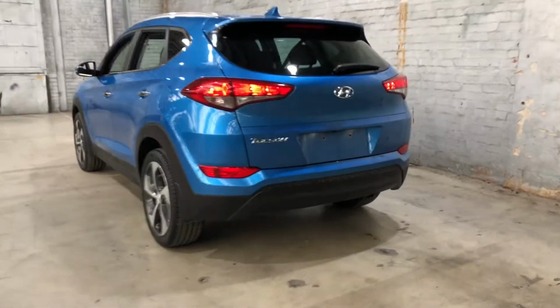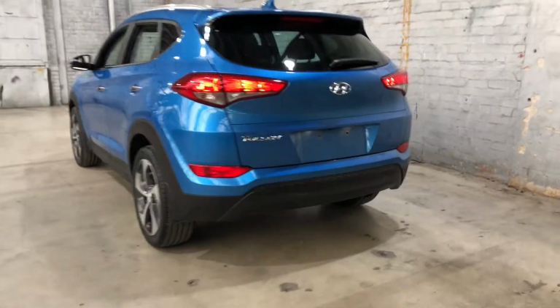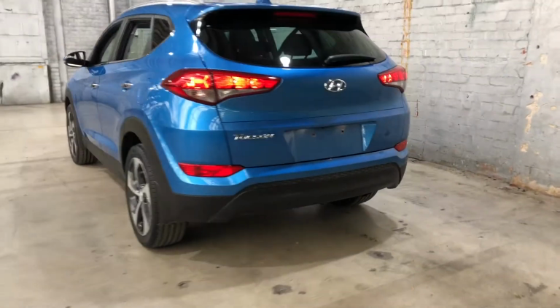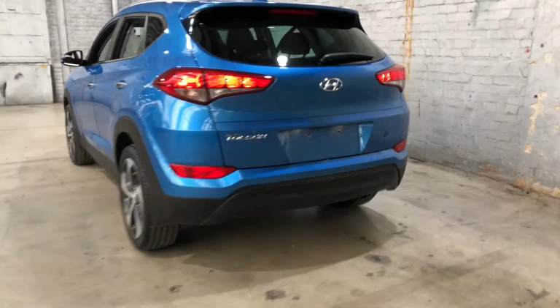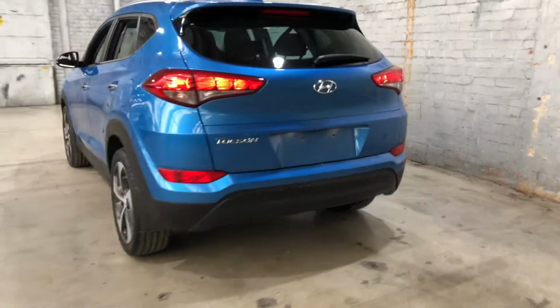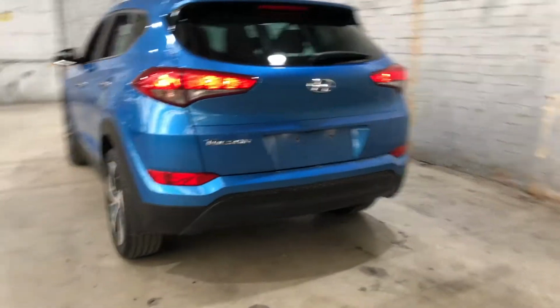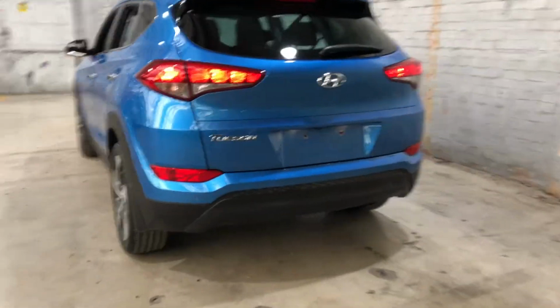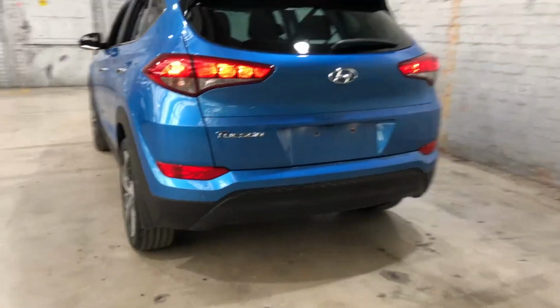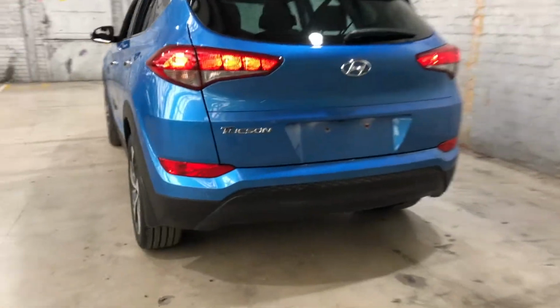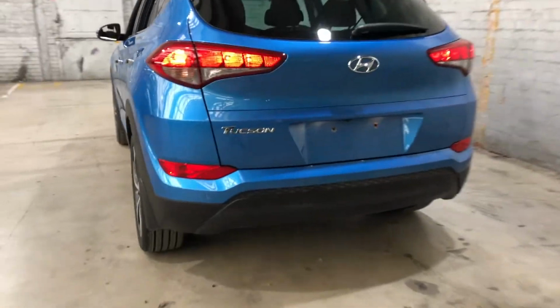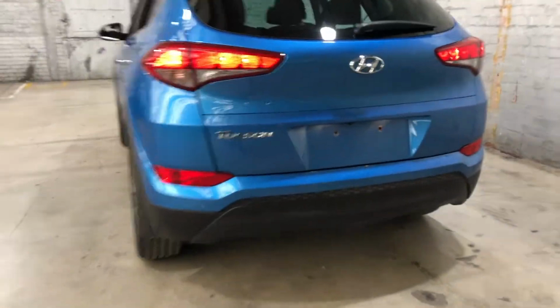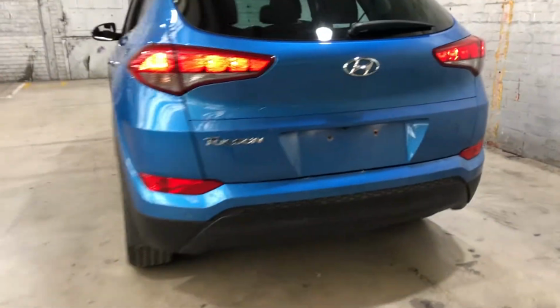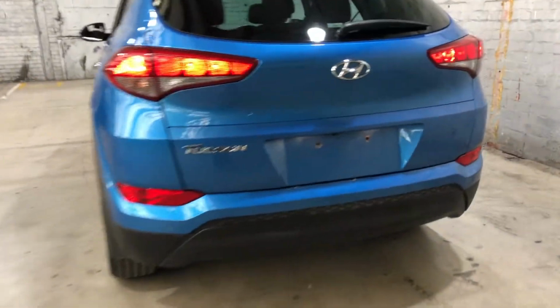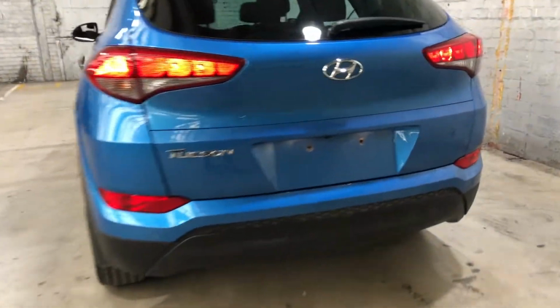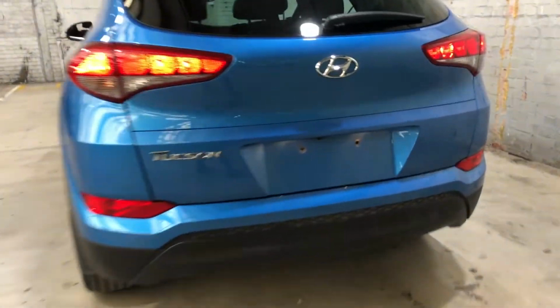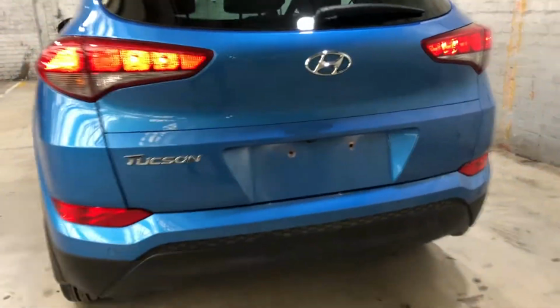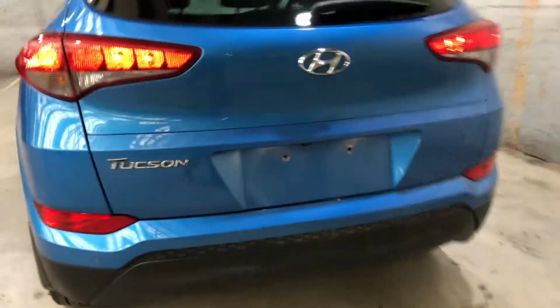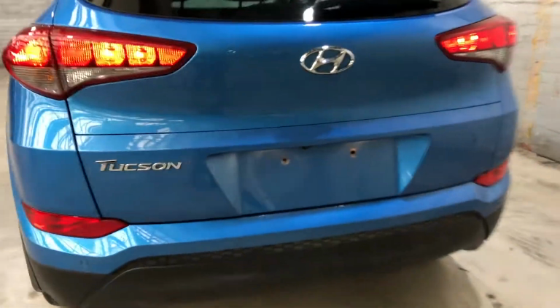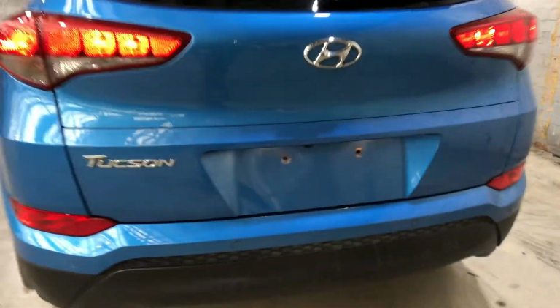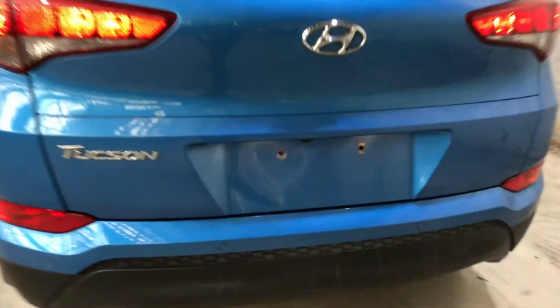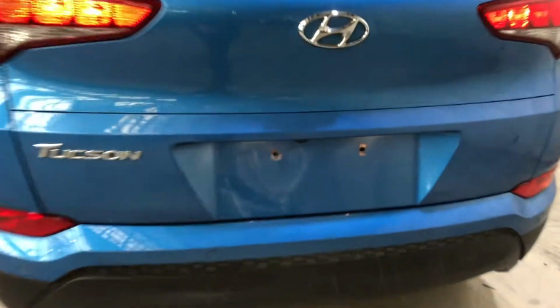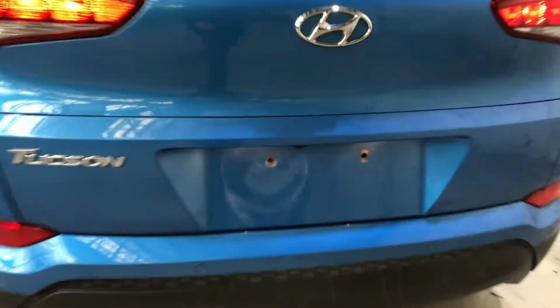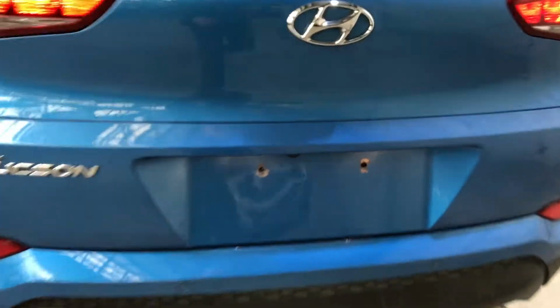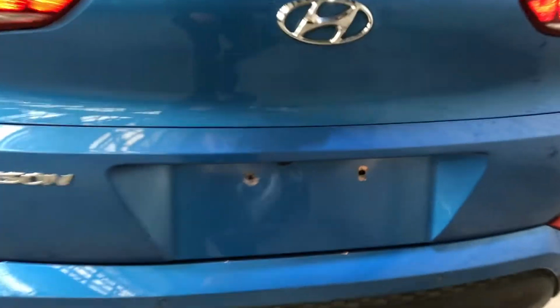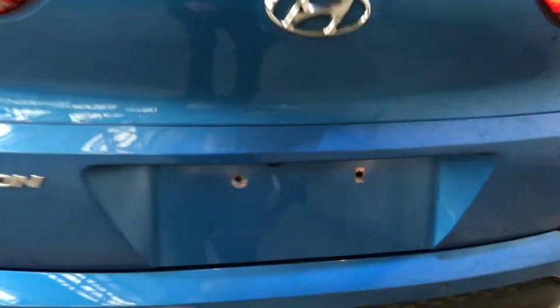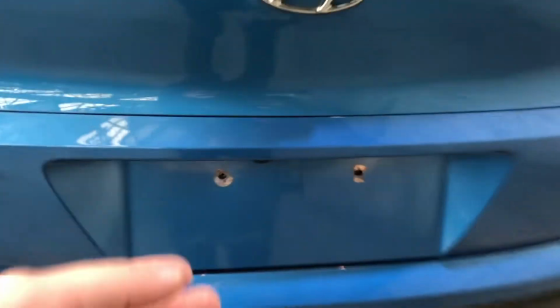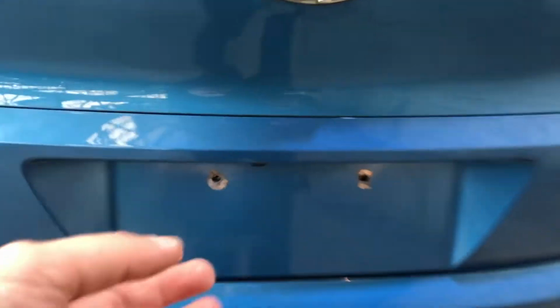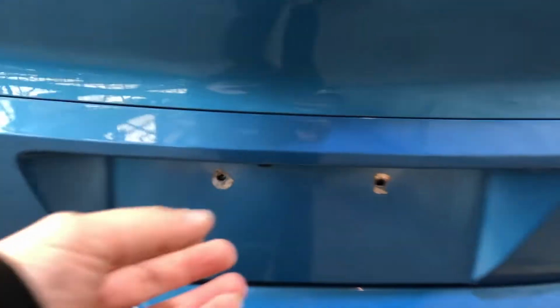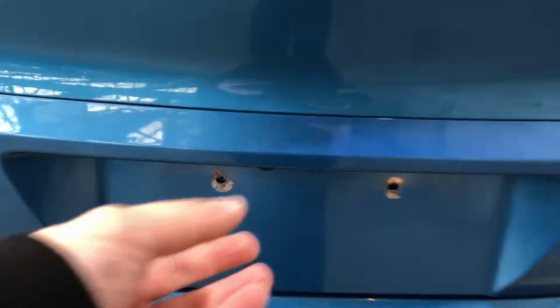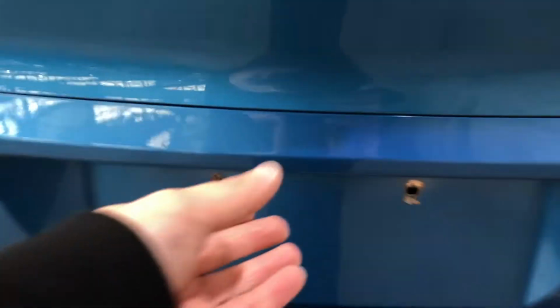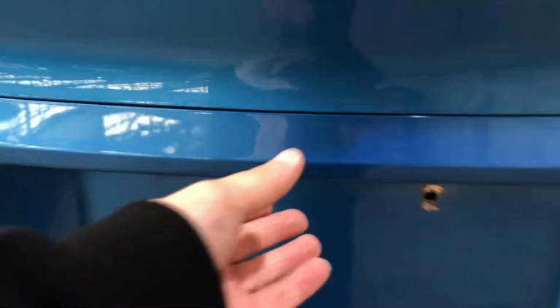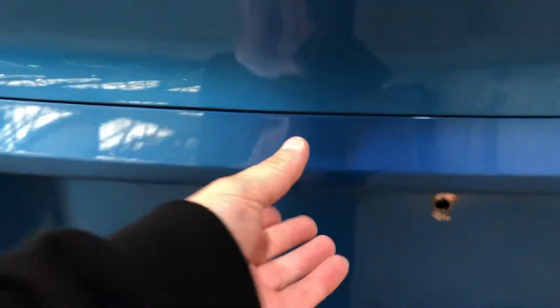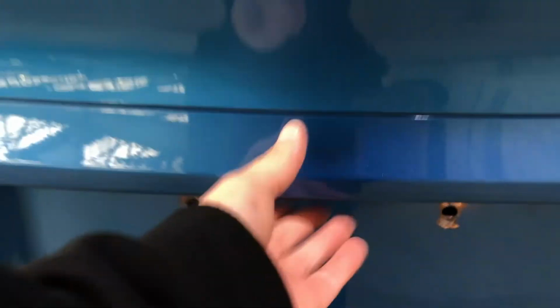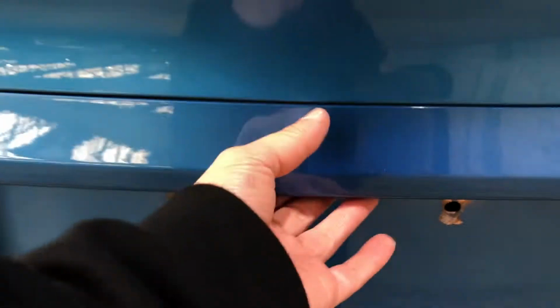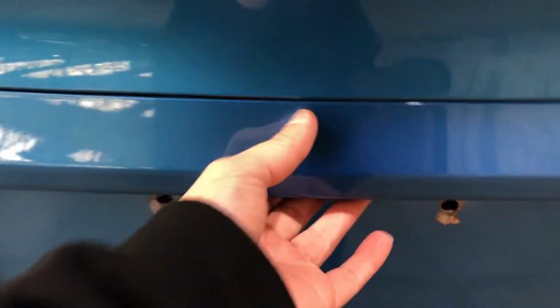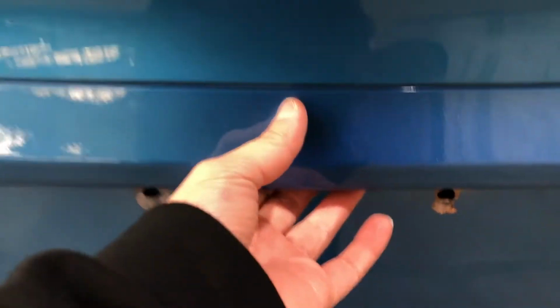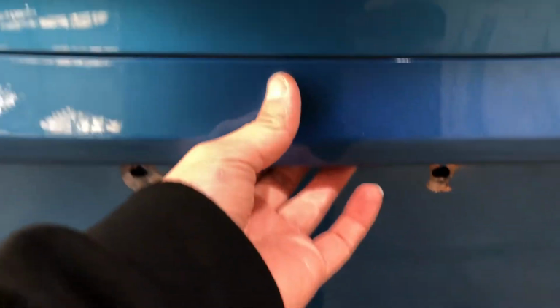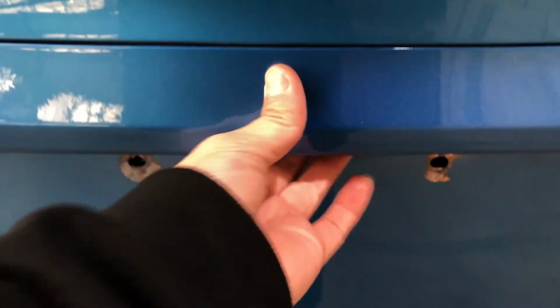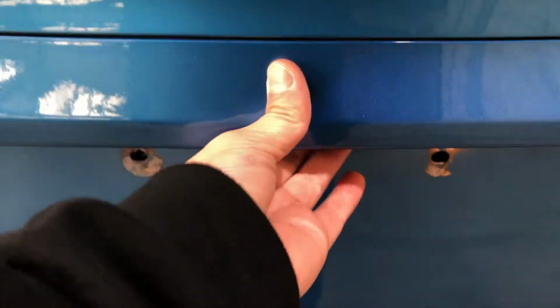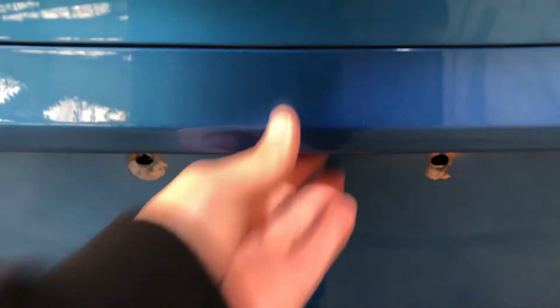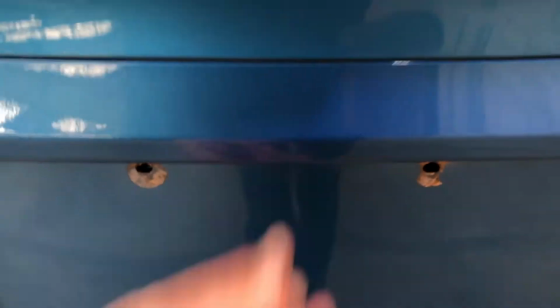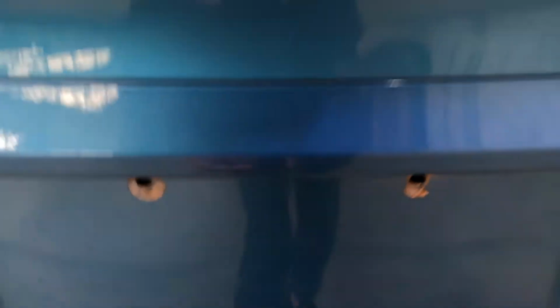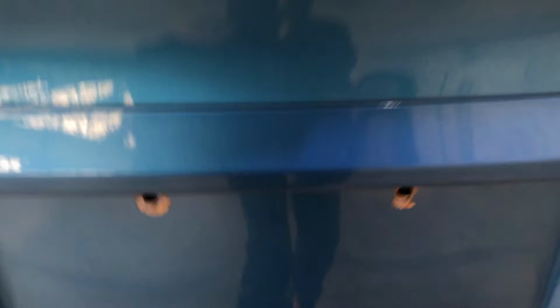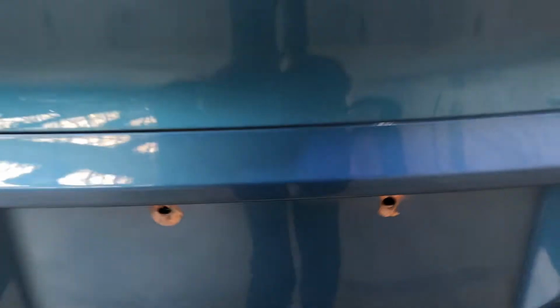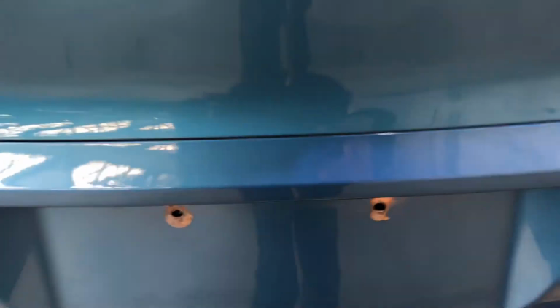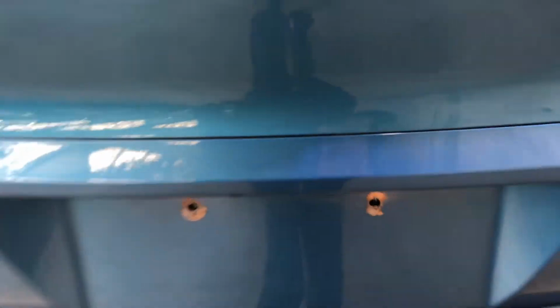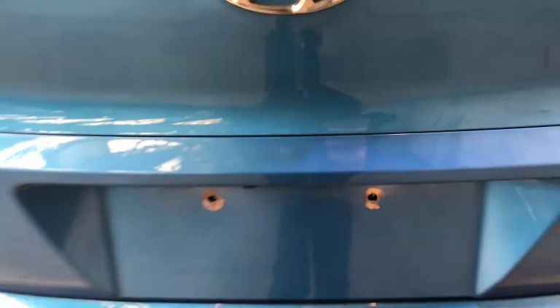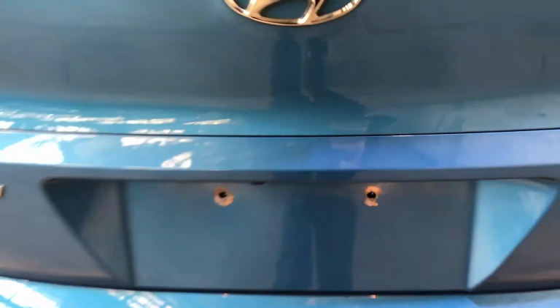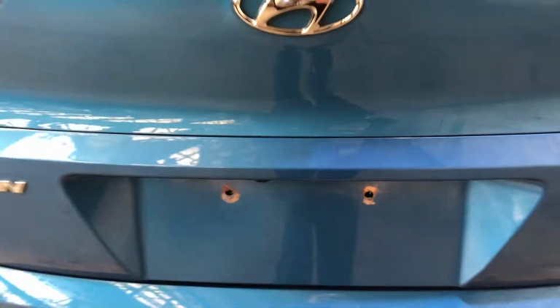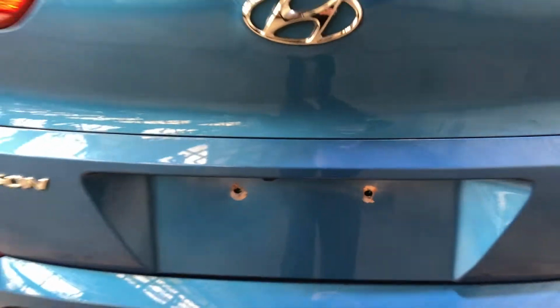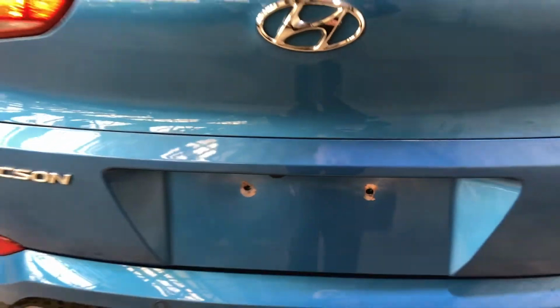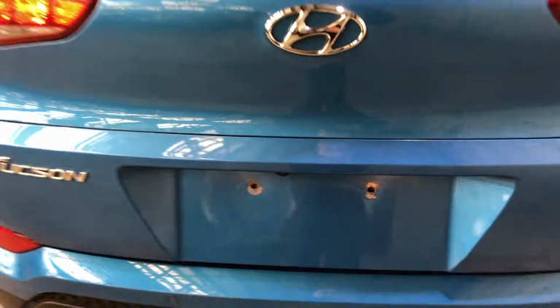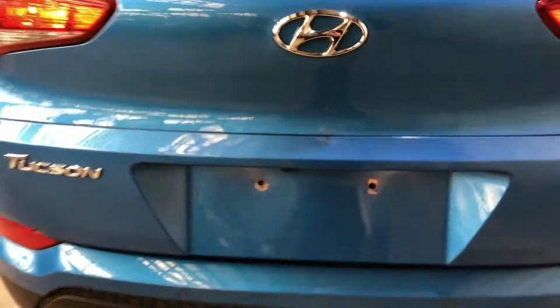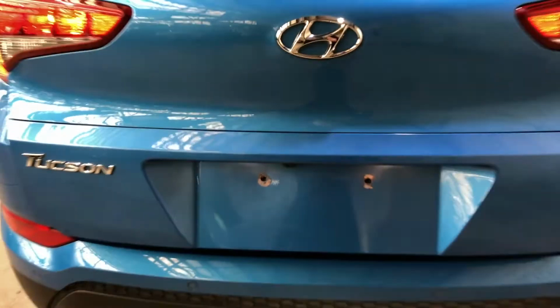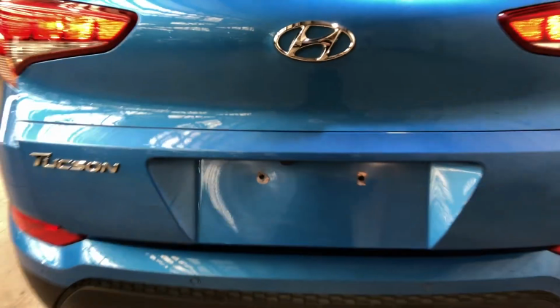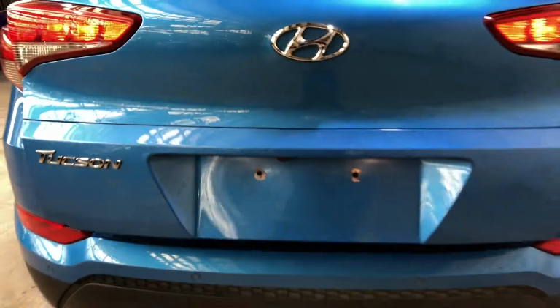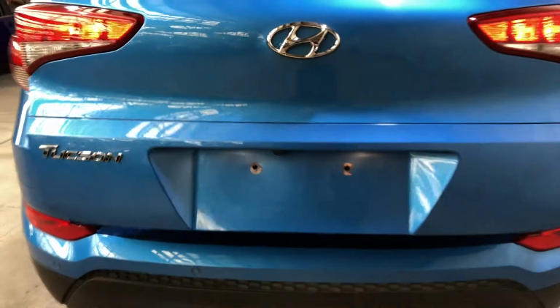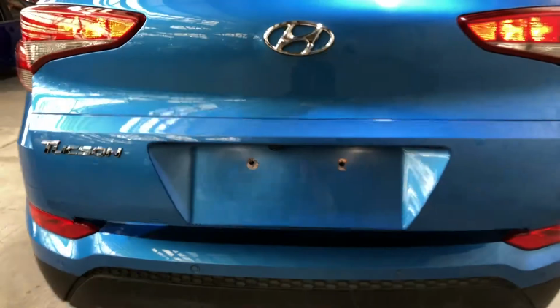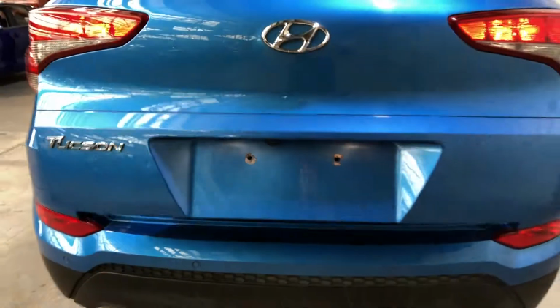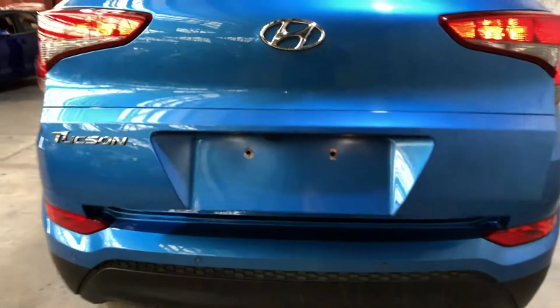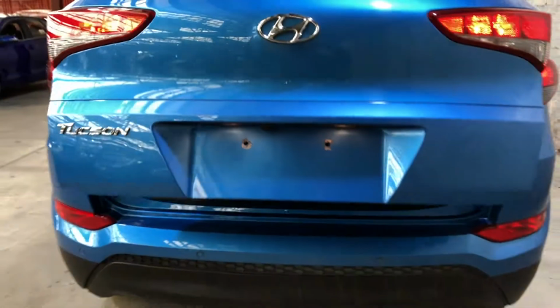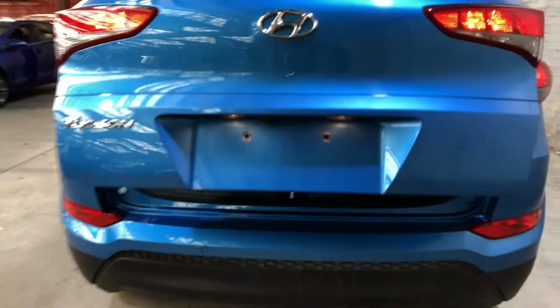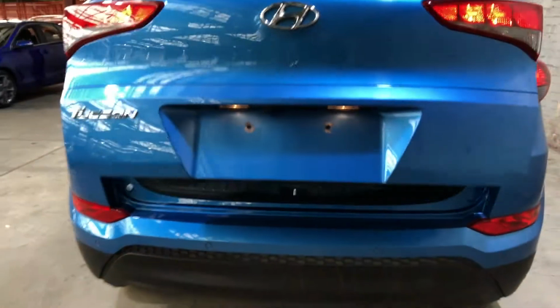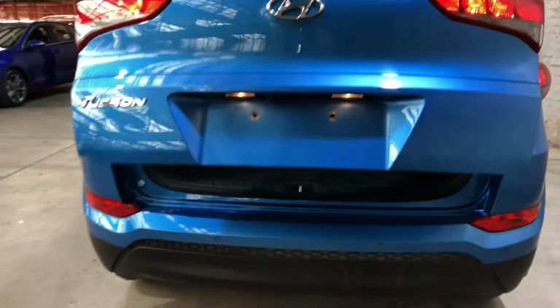Before we jump into the boot, the good thing about this Tucson is, if your hands are ever full, with the press of a button the tailgate will automatically open.